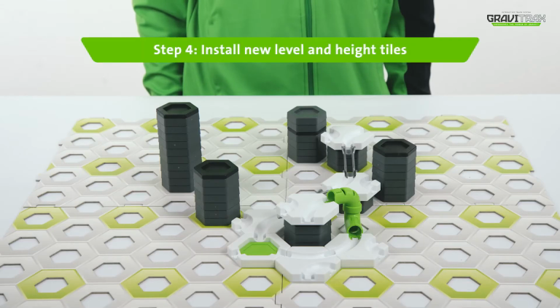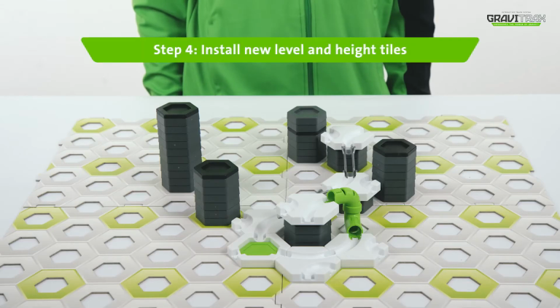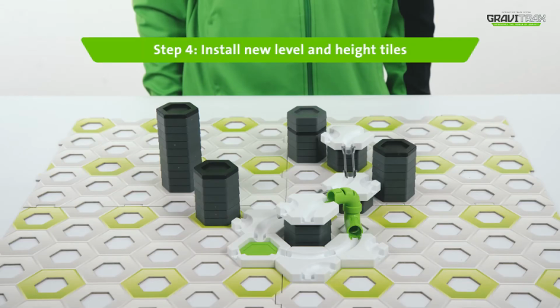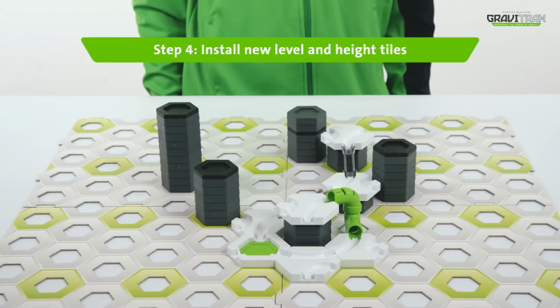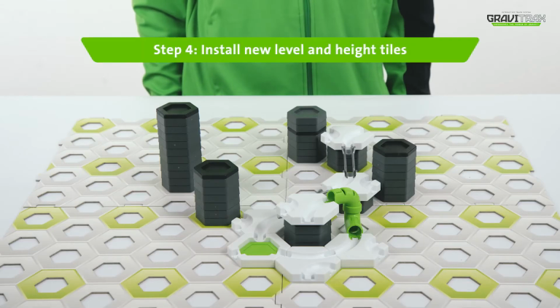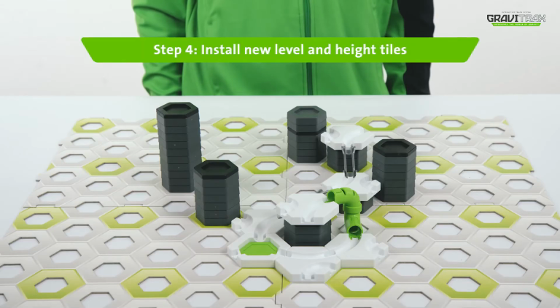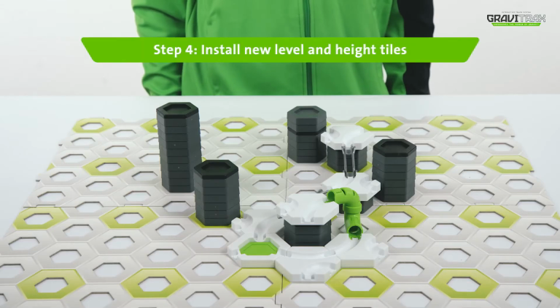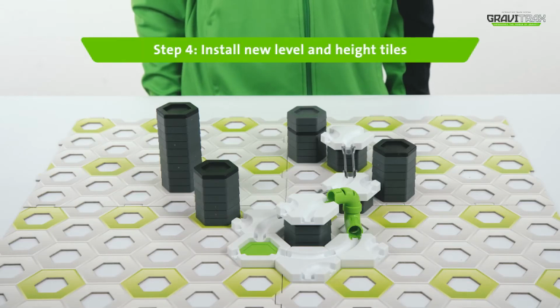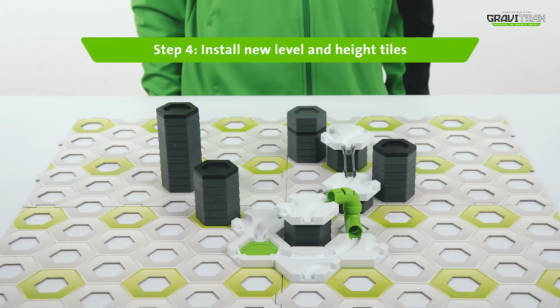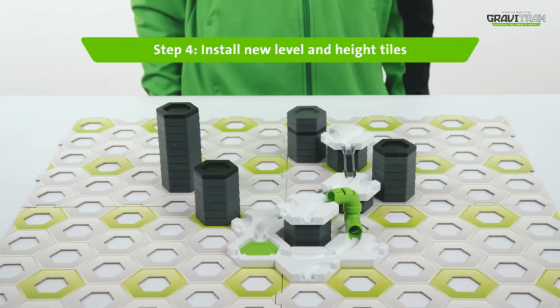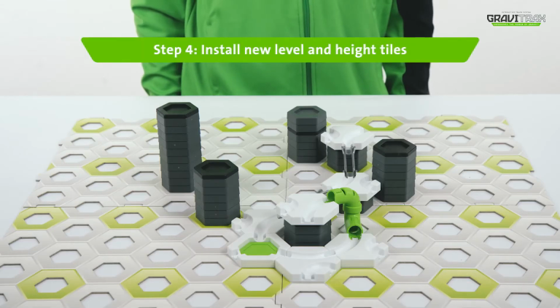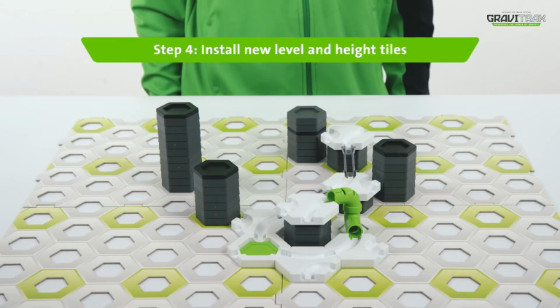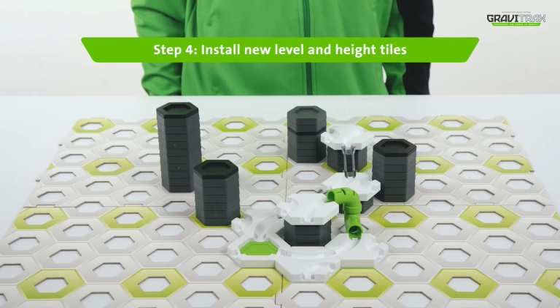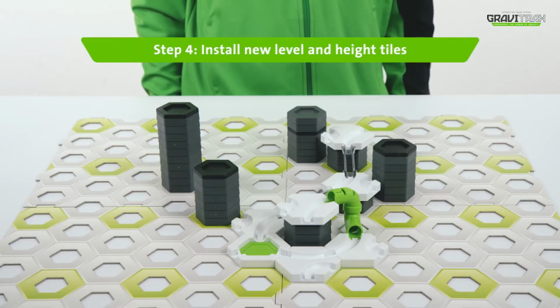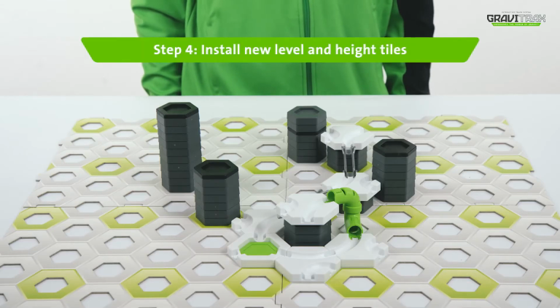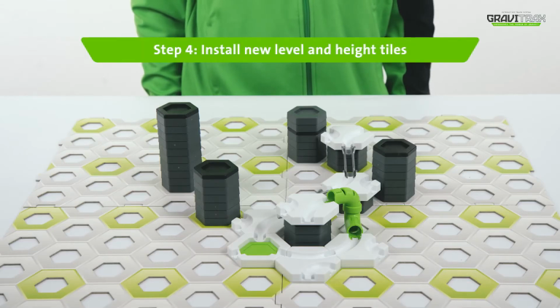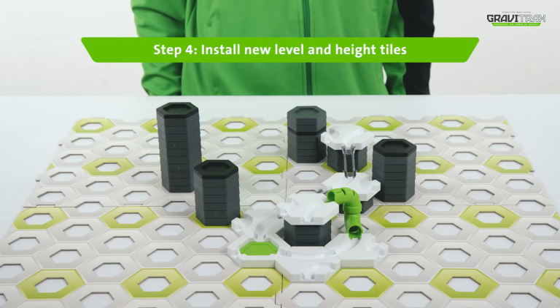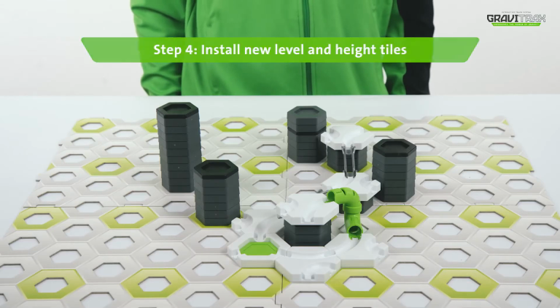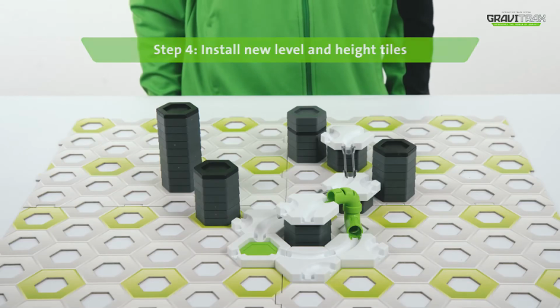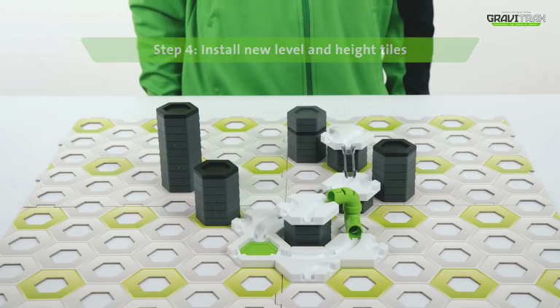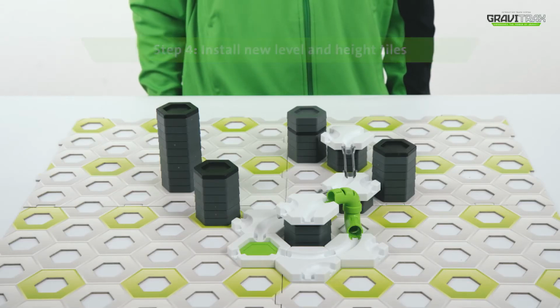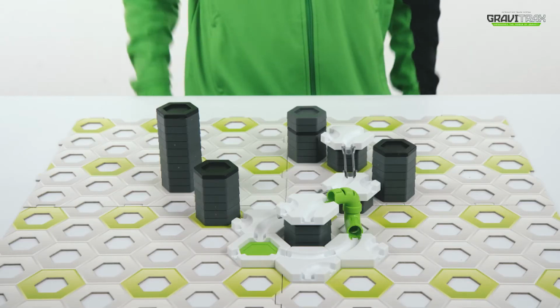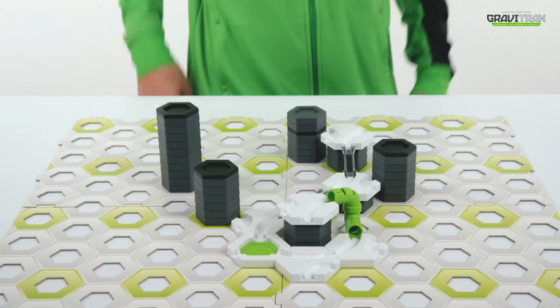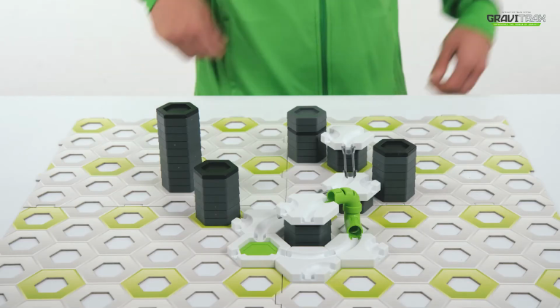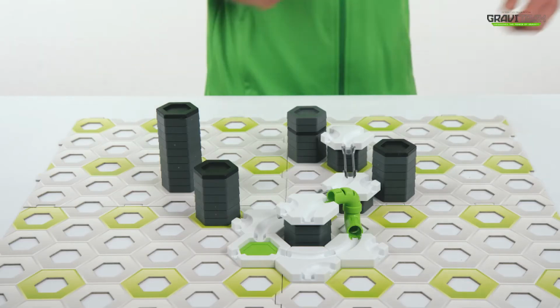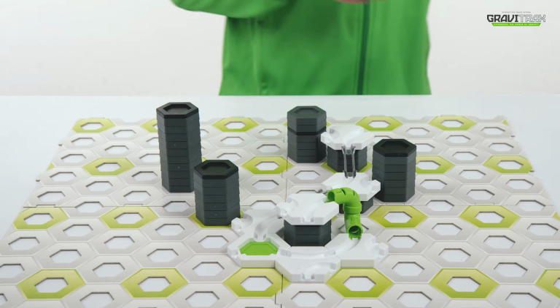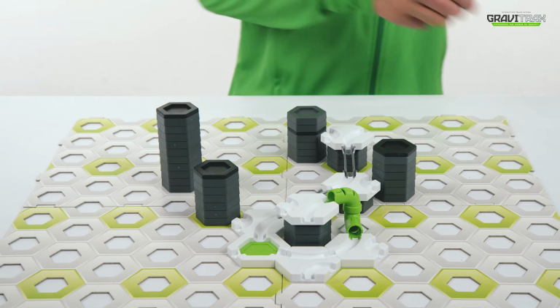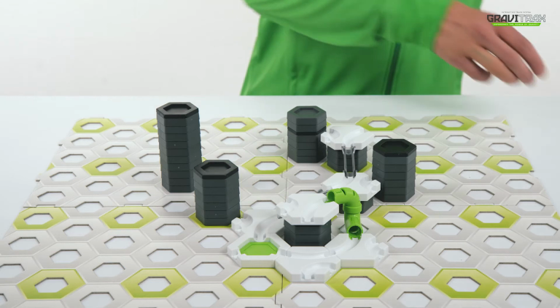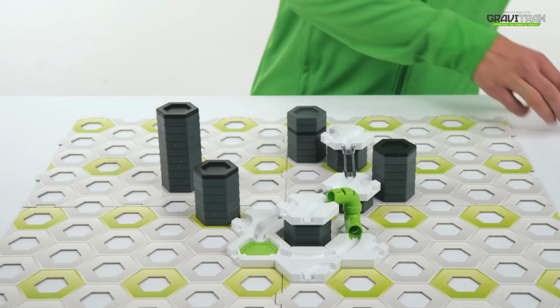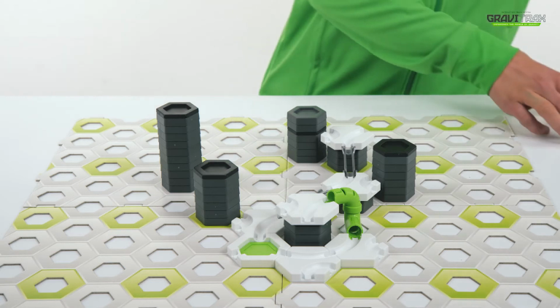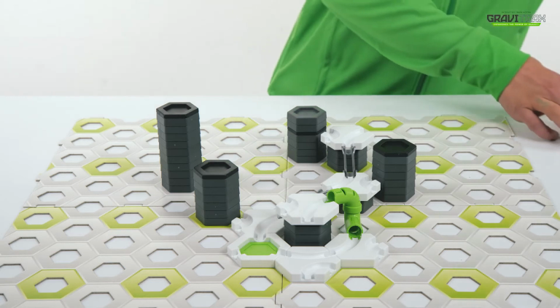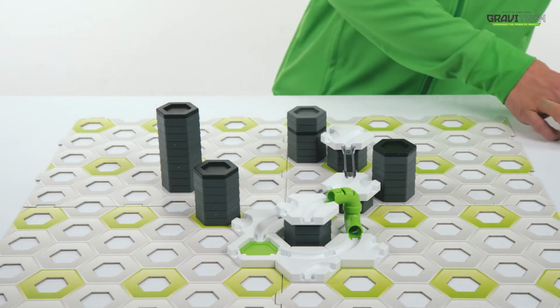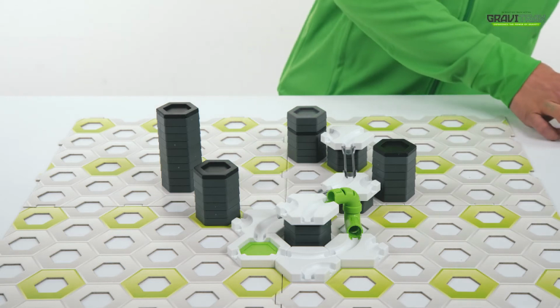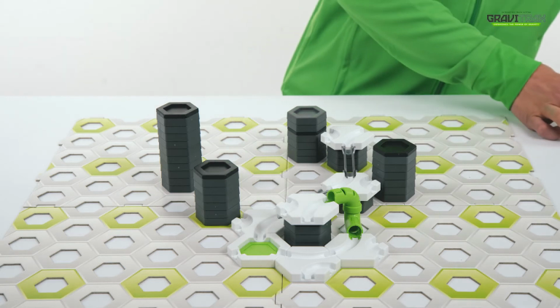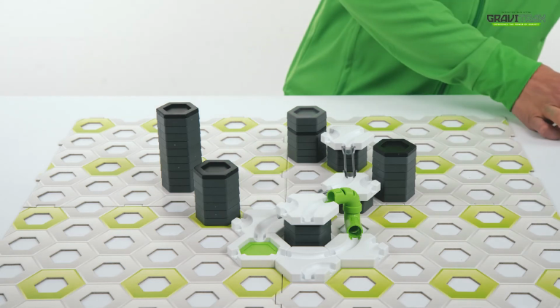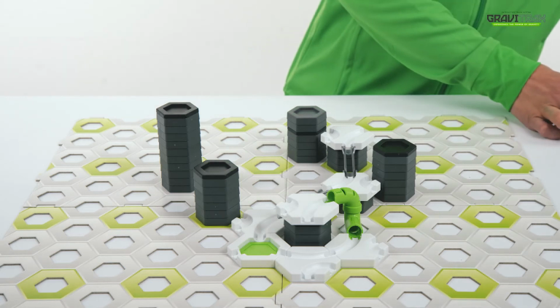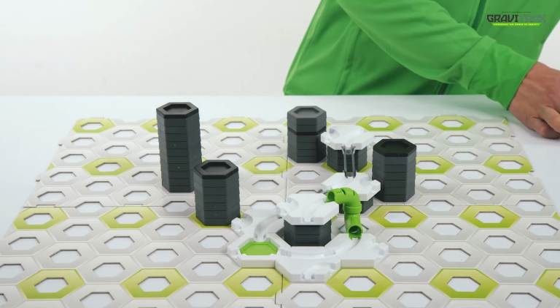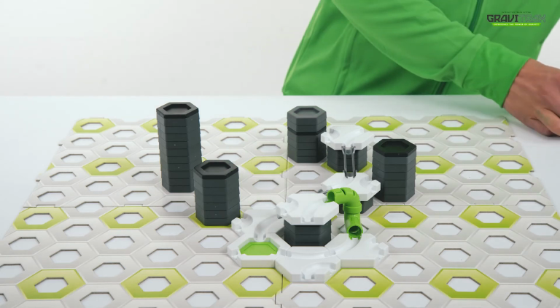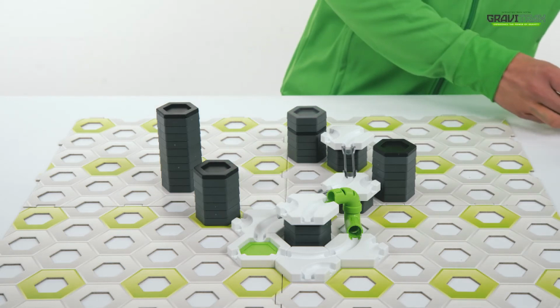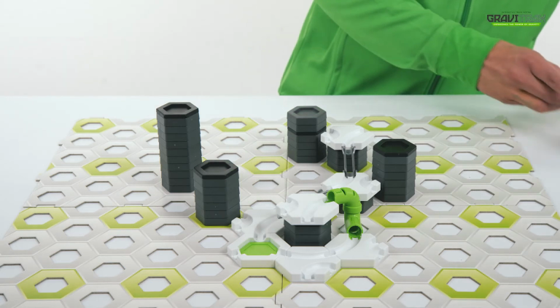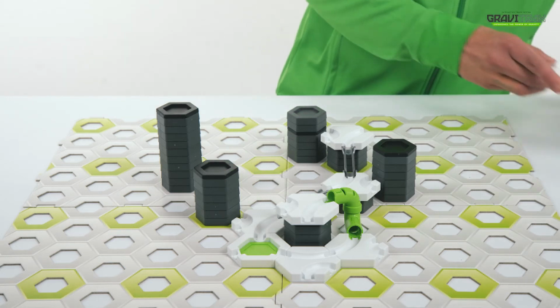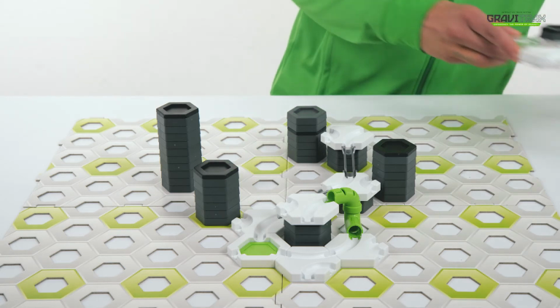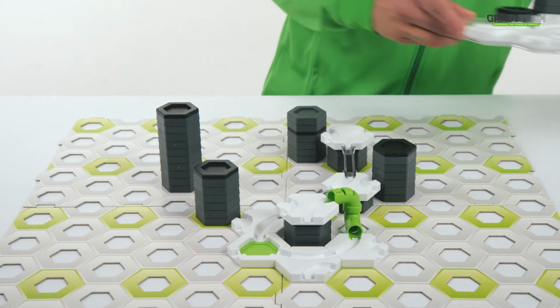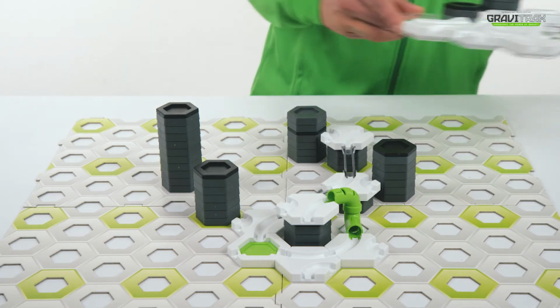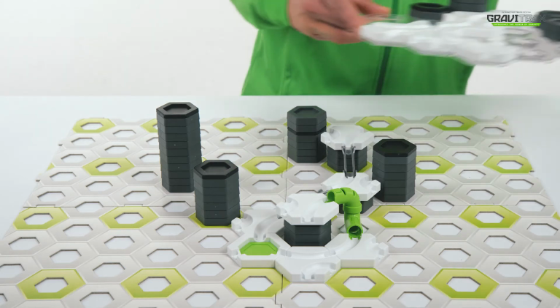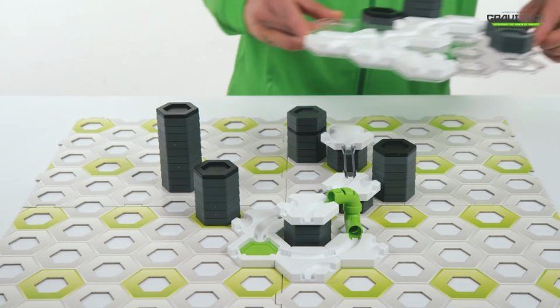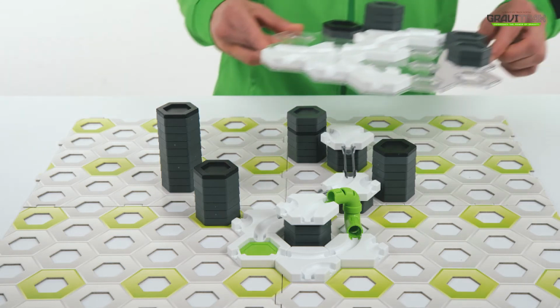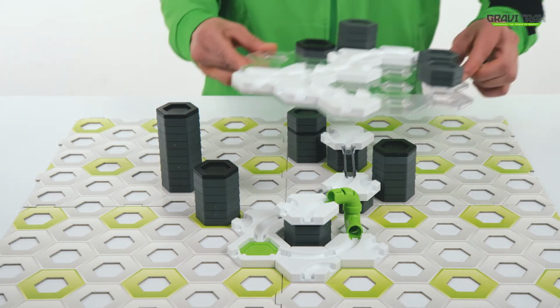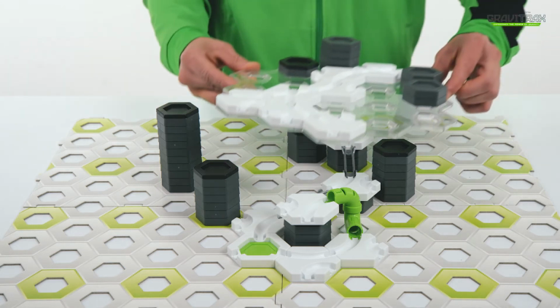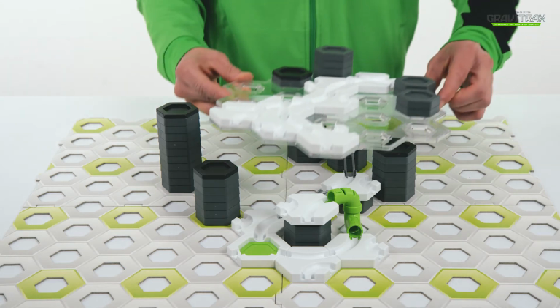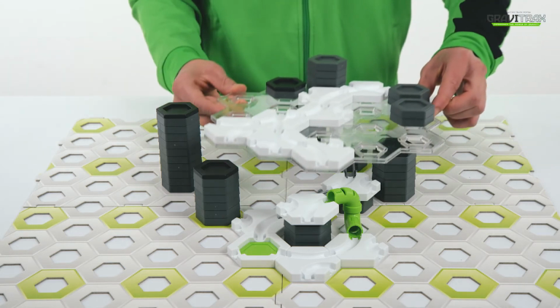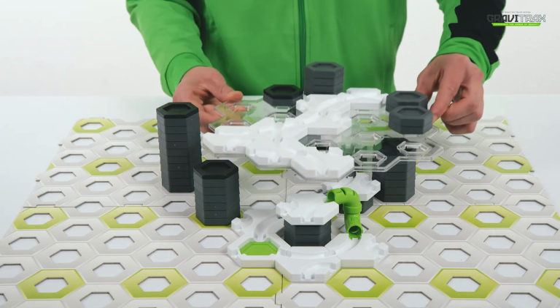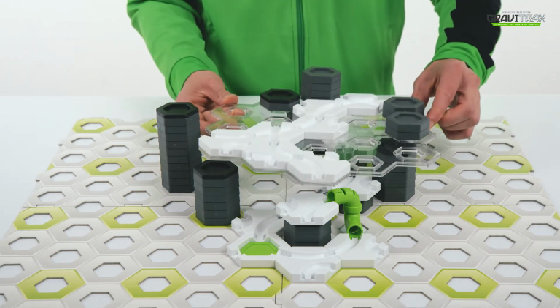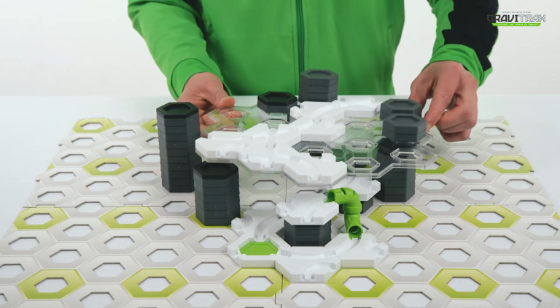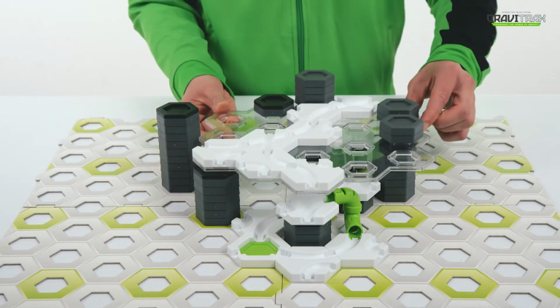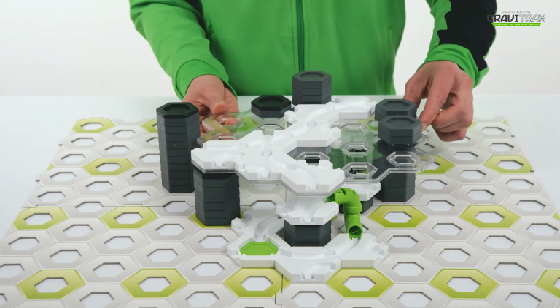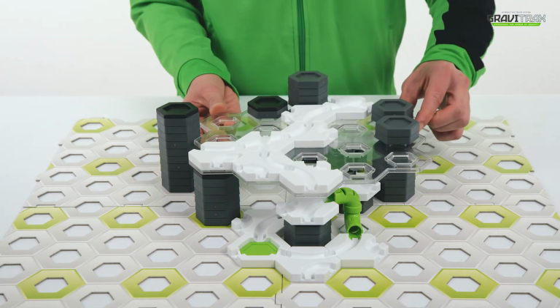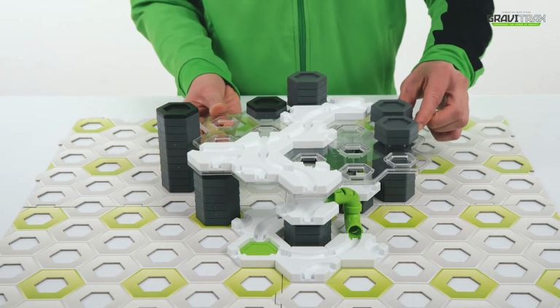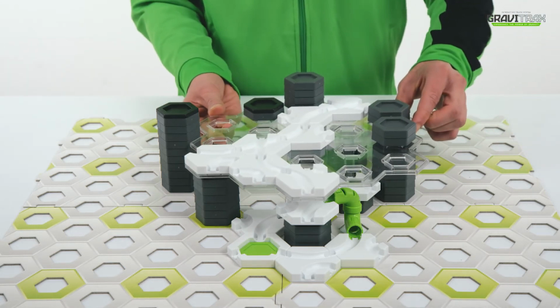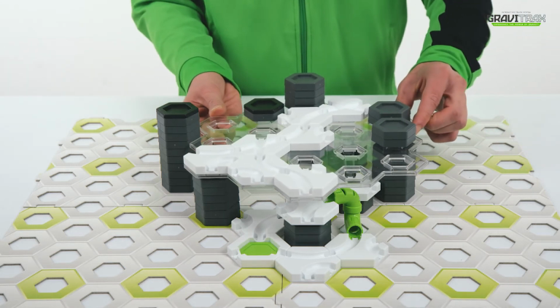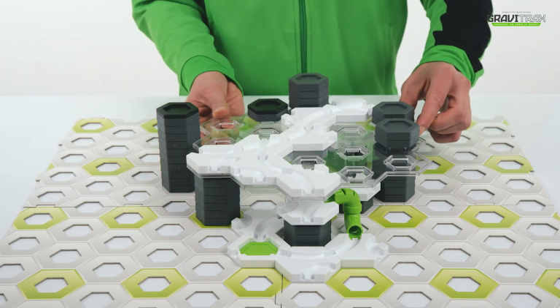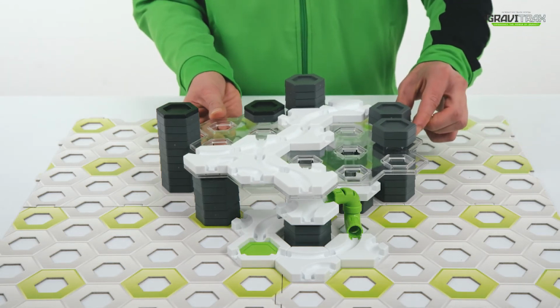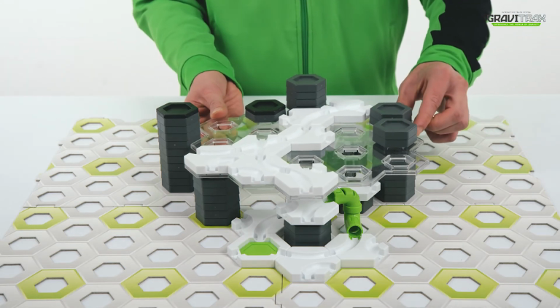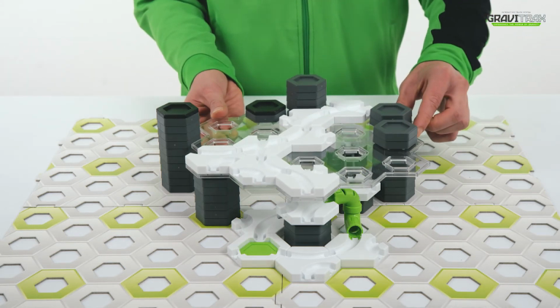Step four, now it's all together. Add another layer to your course, then a few more height tiles.